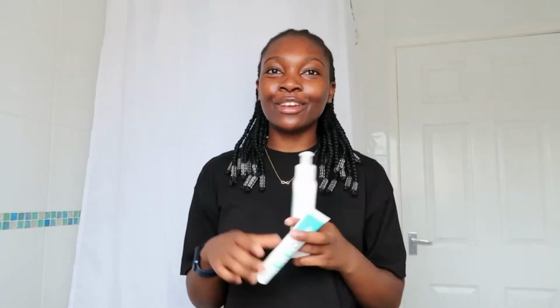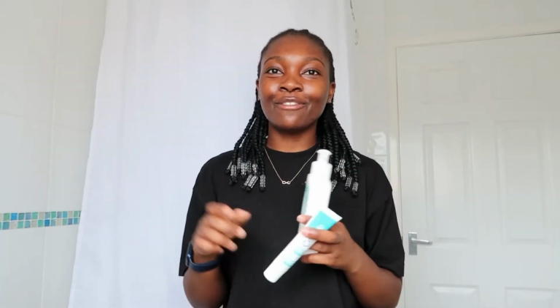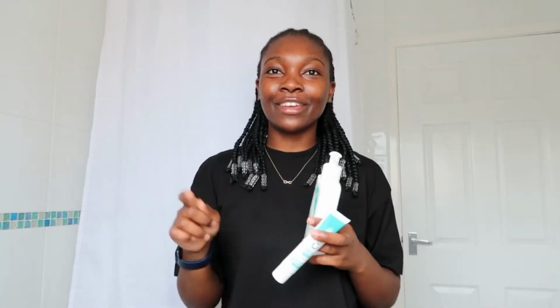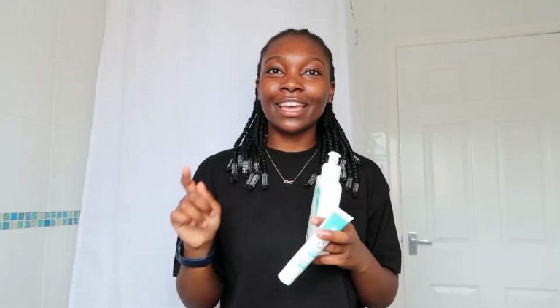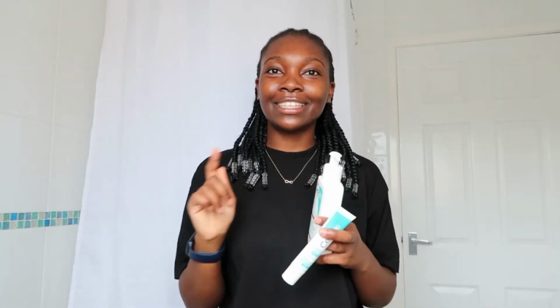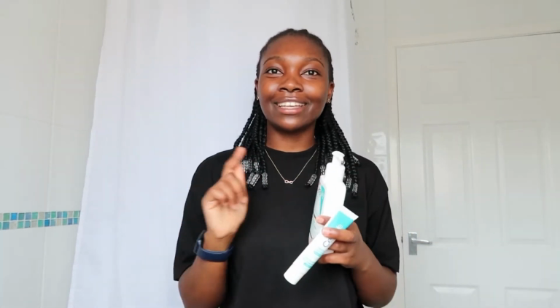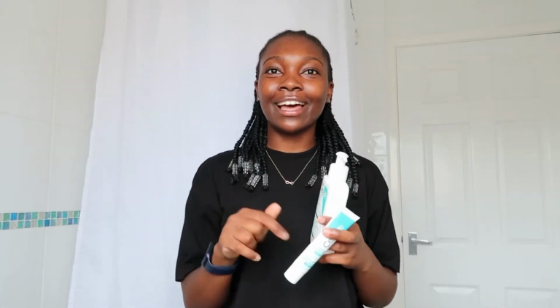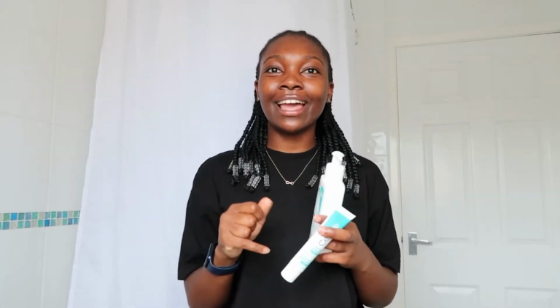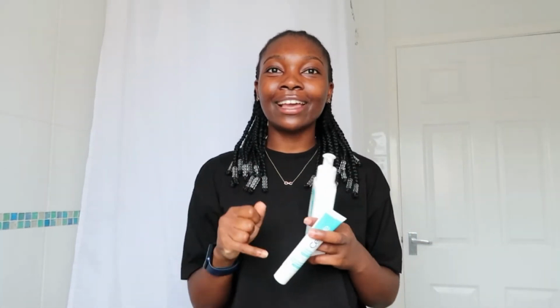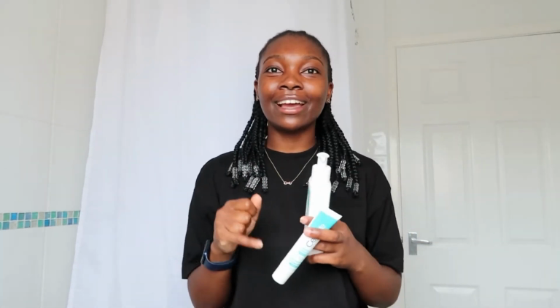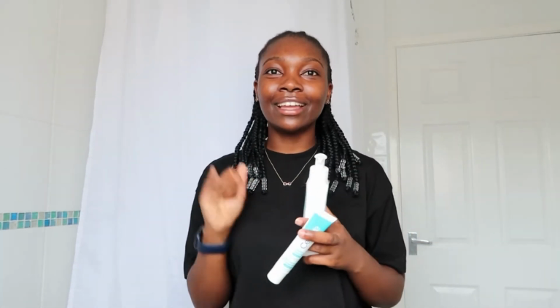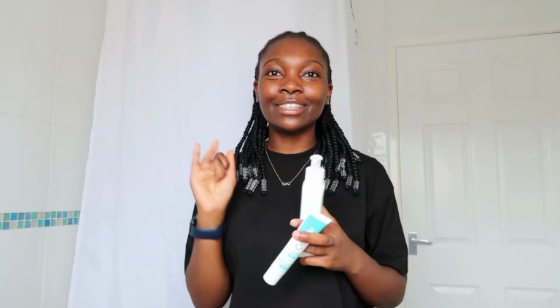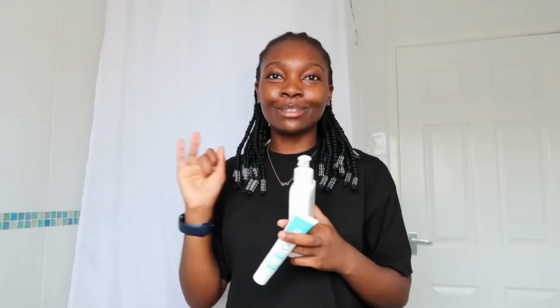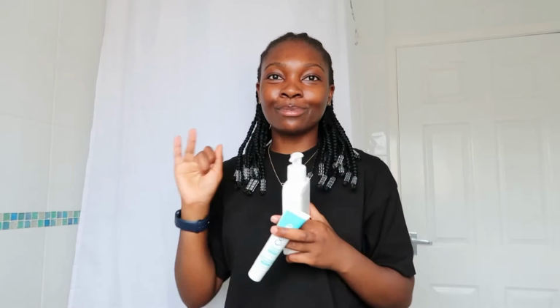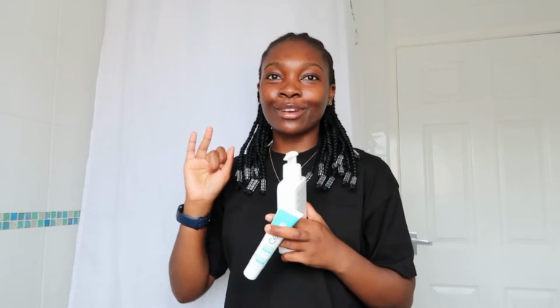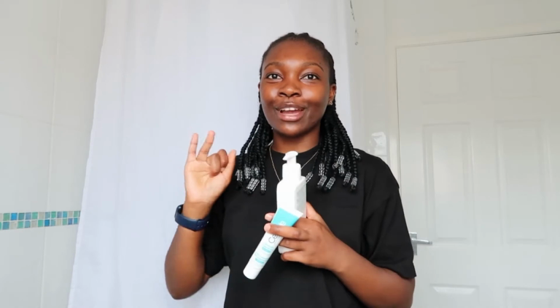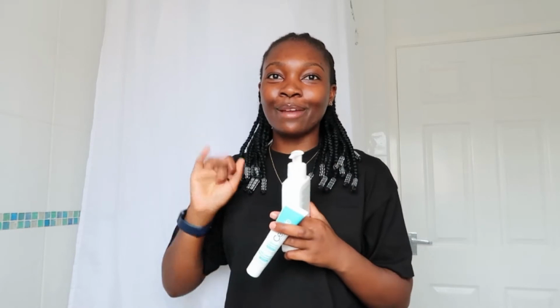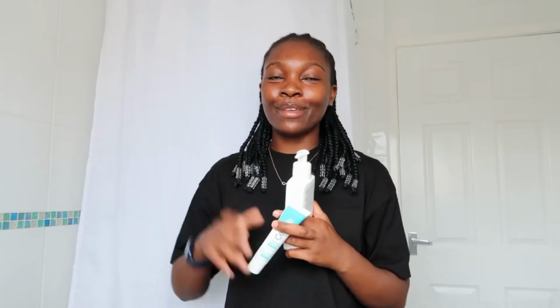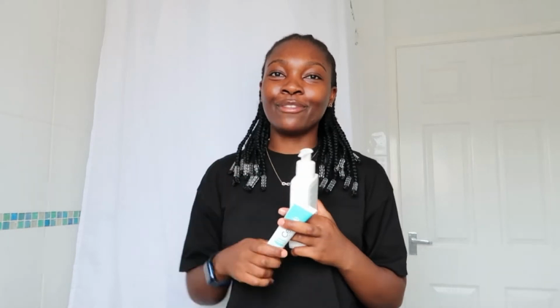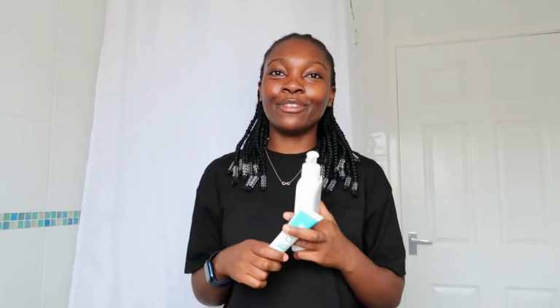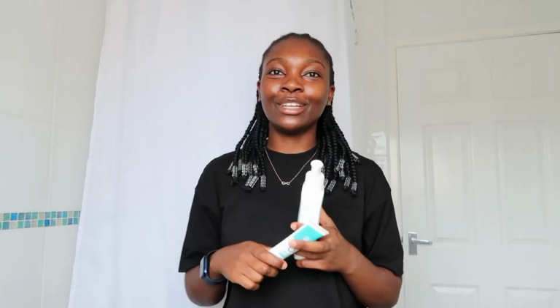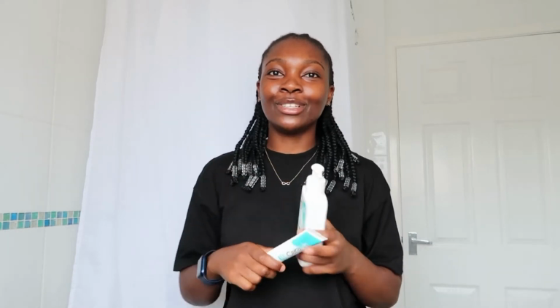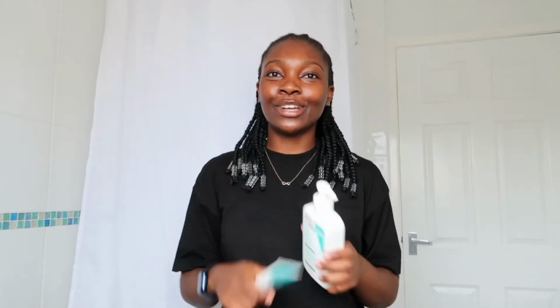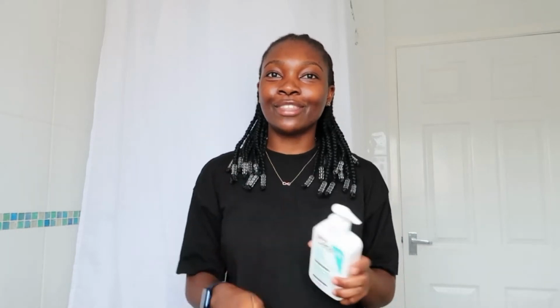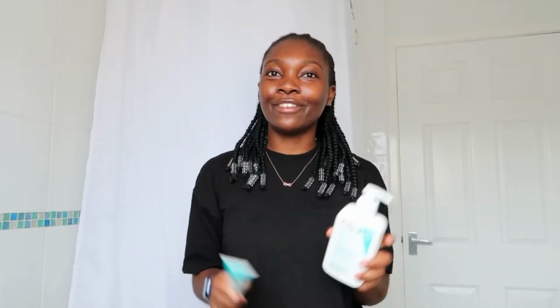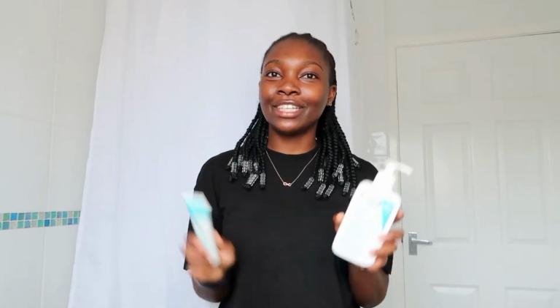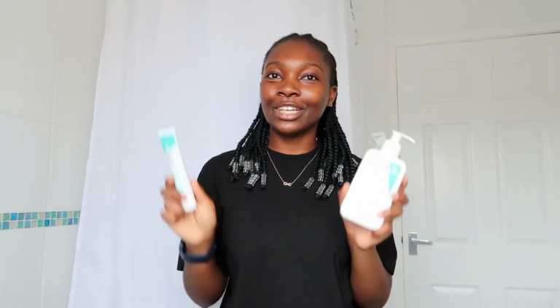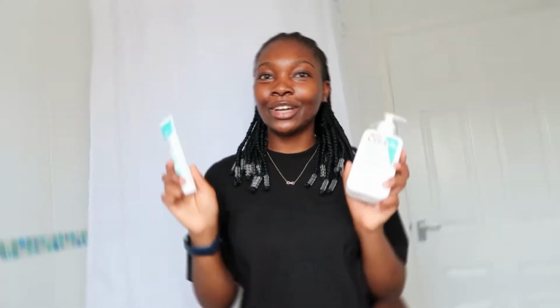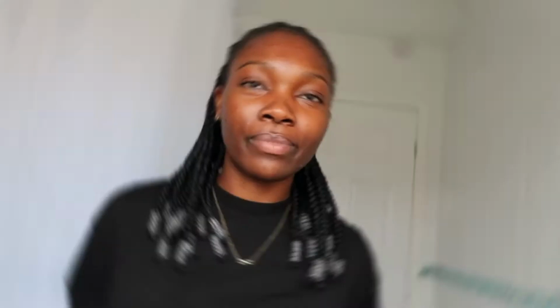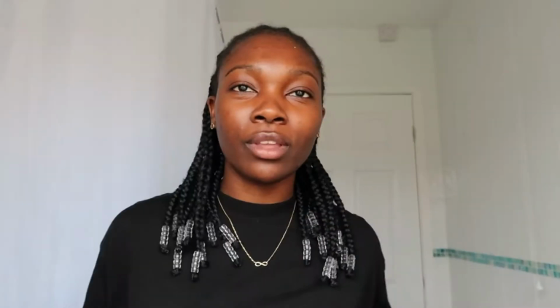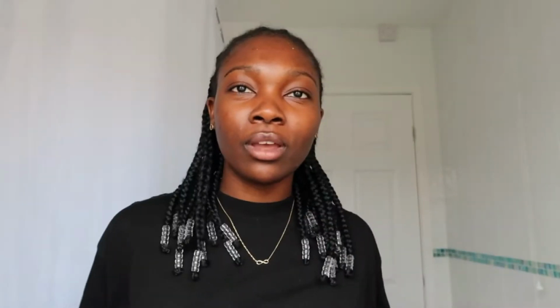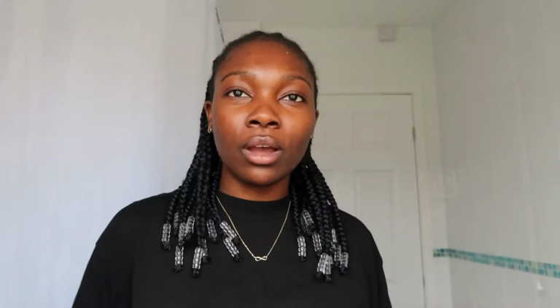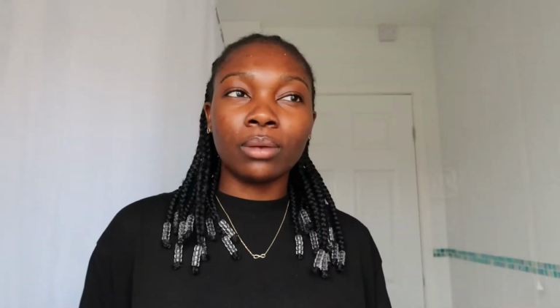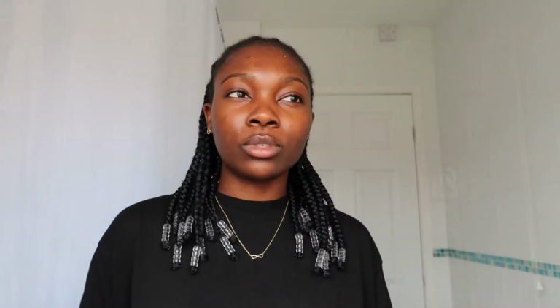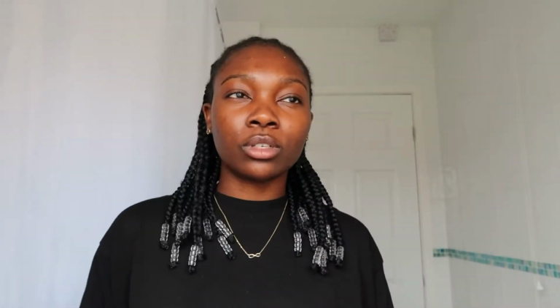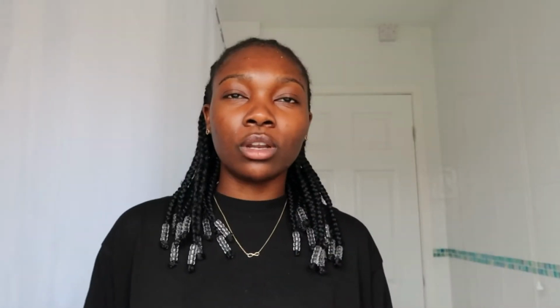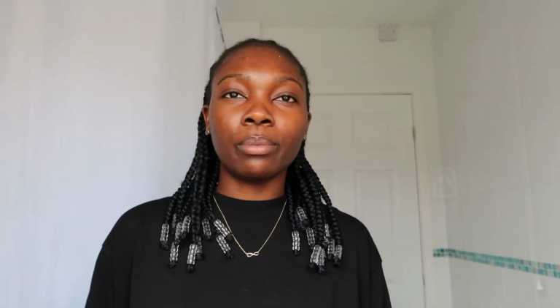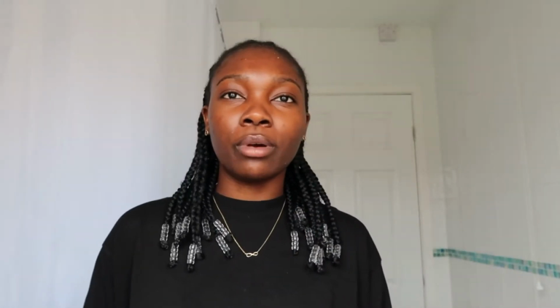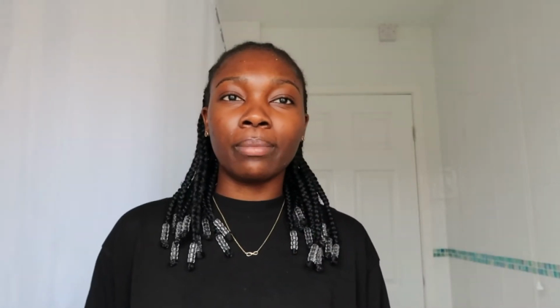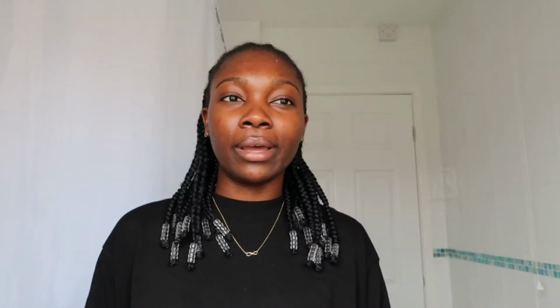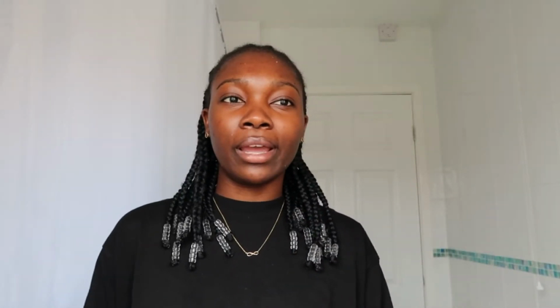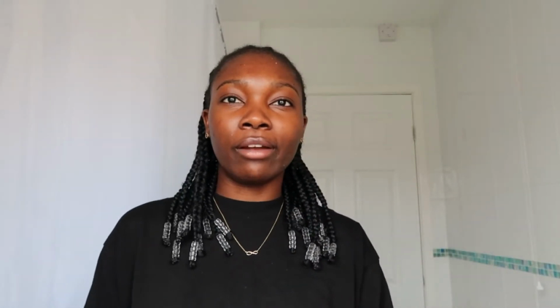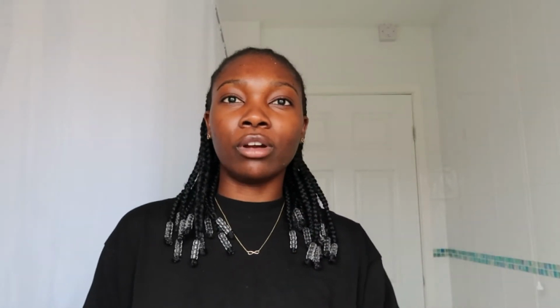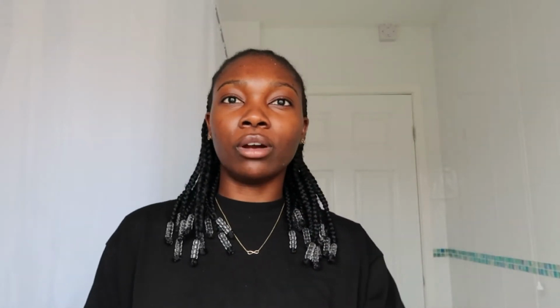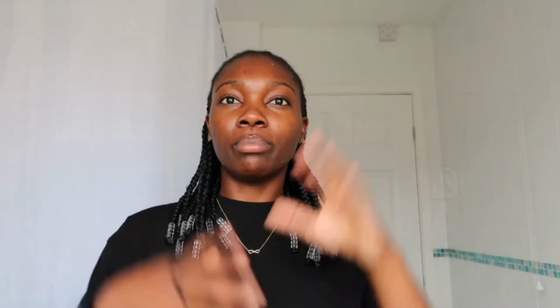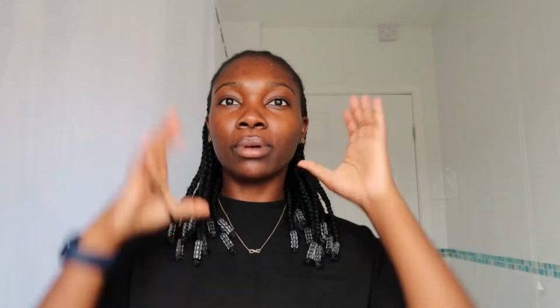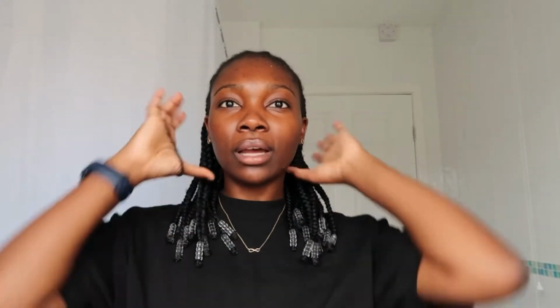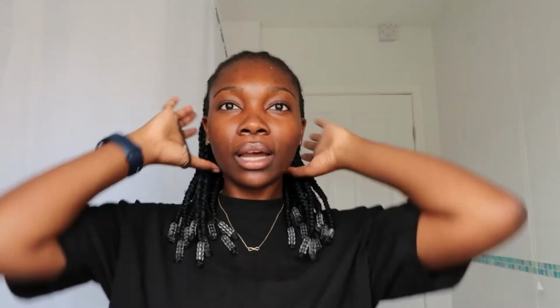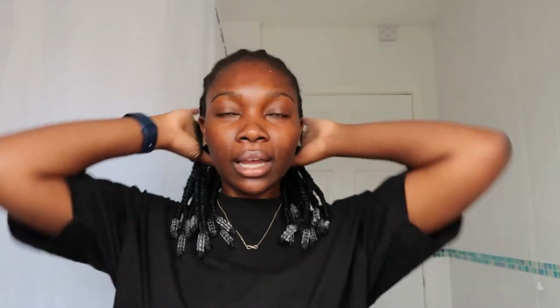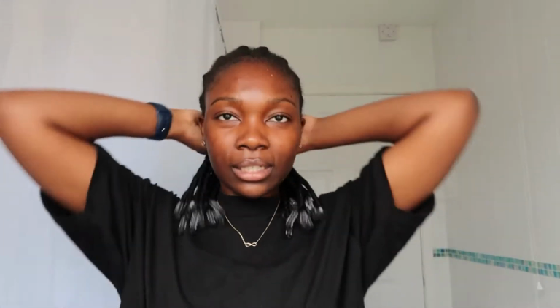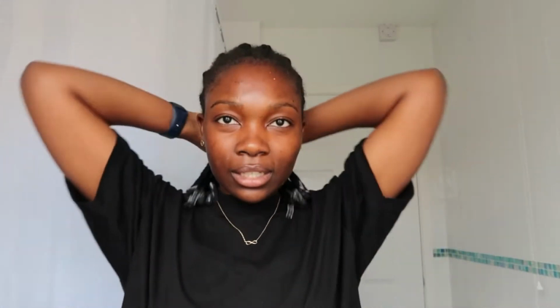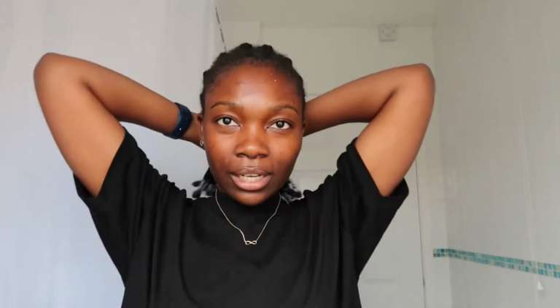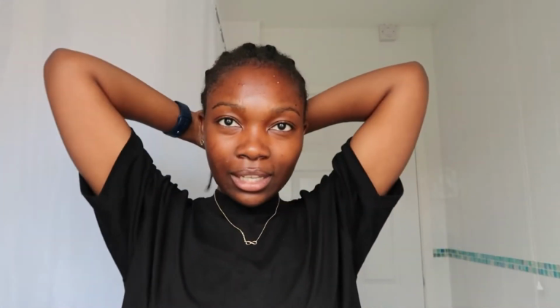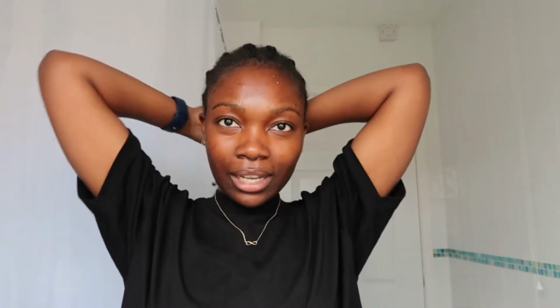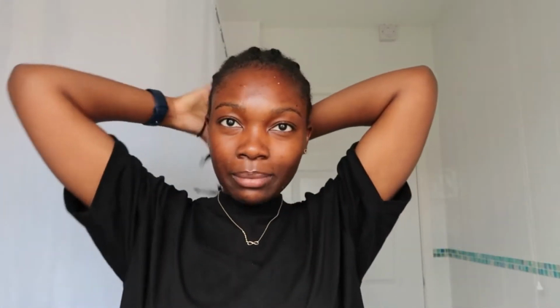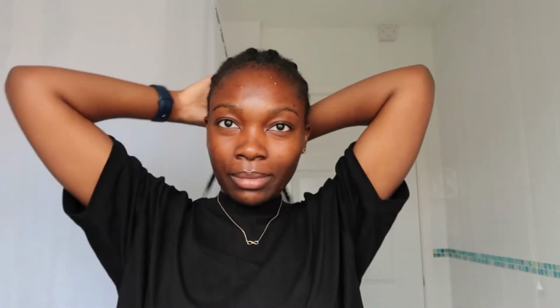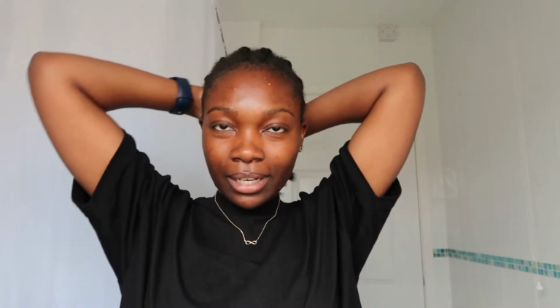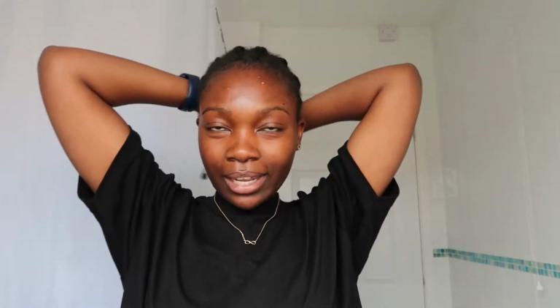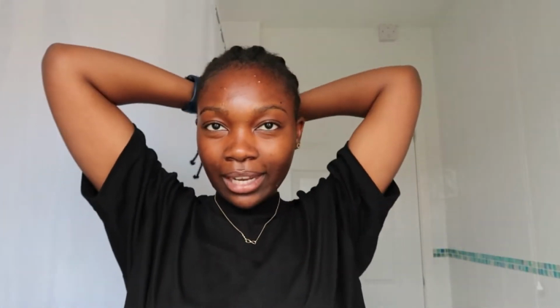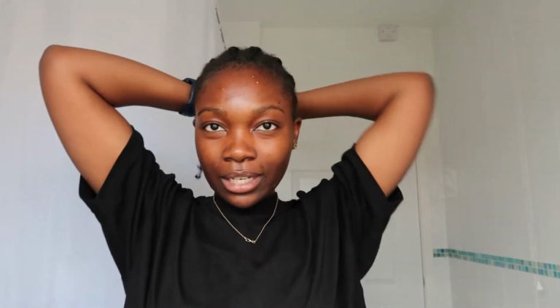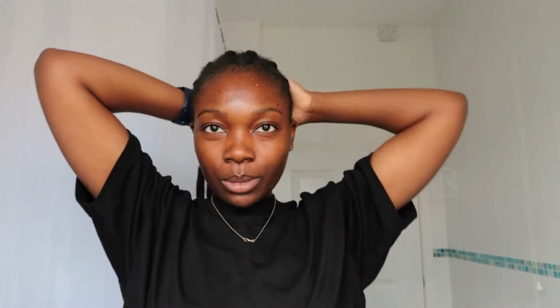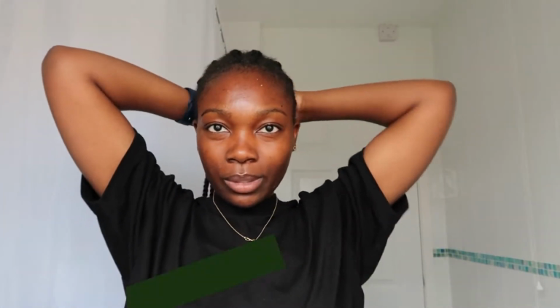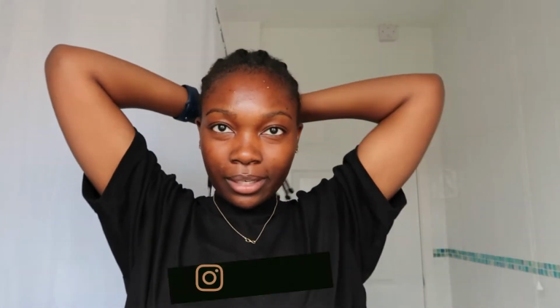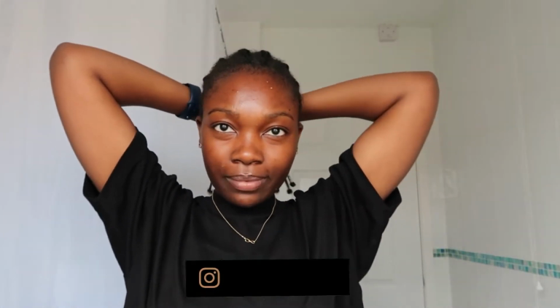Don't forget to like and subscribe if you enjoyed the video. I'm just going to put my hair up and then get into it.